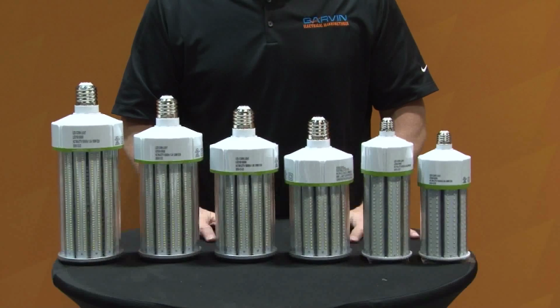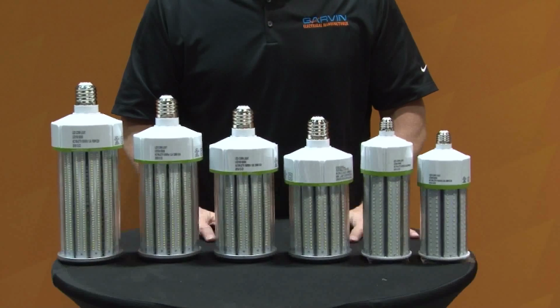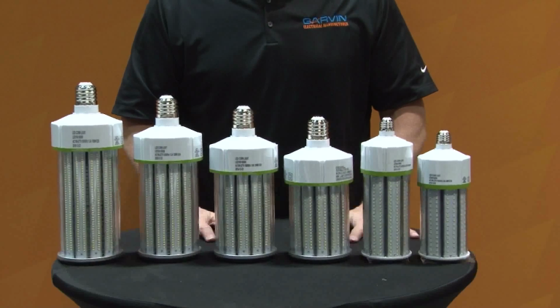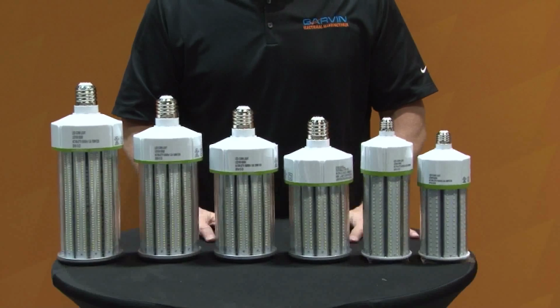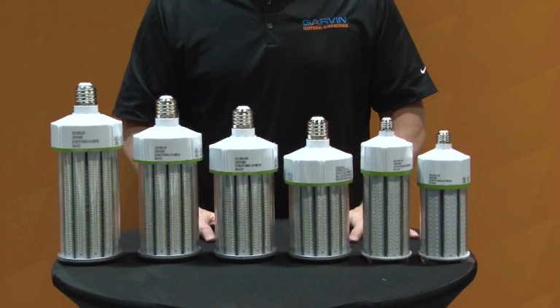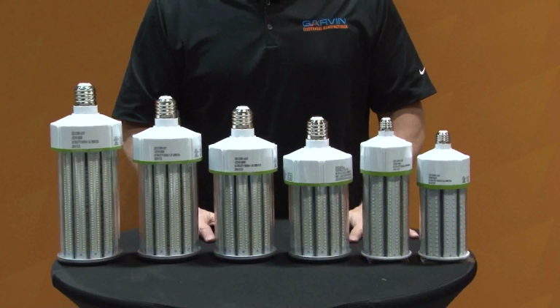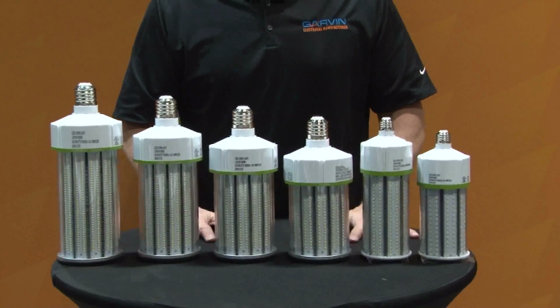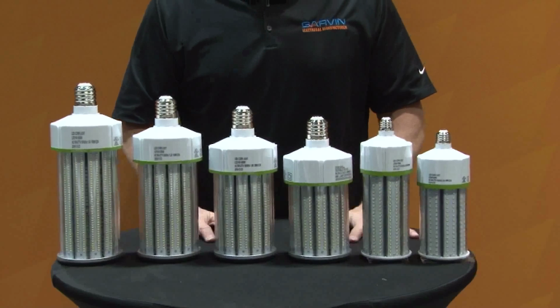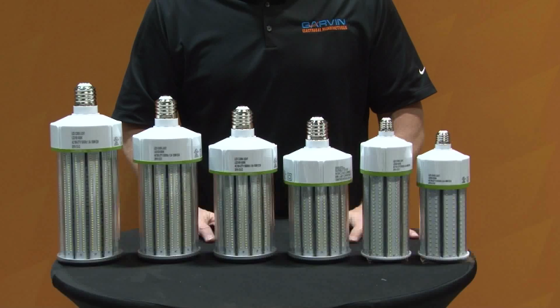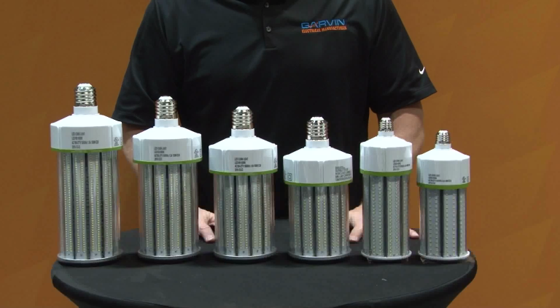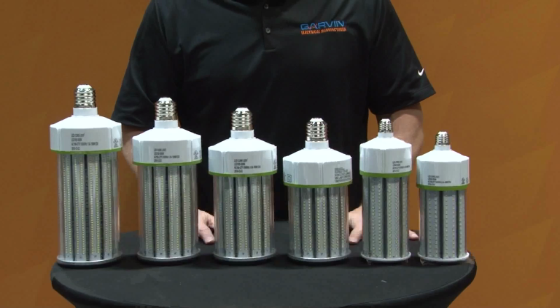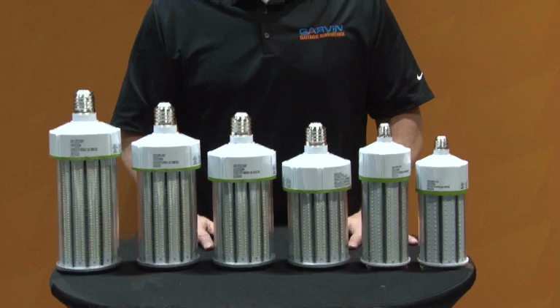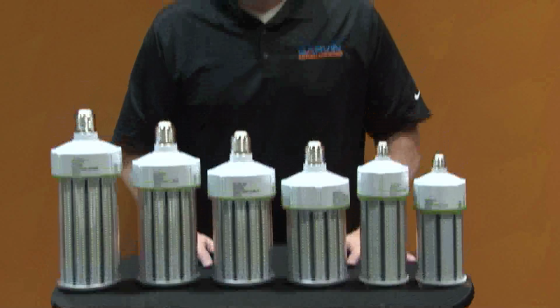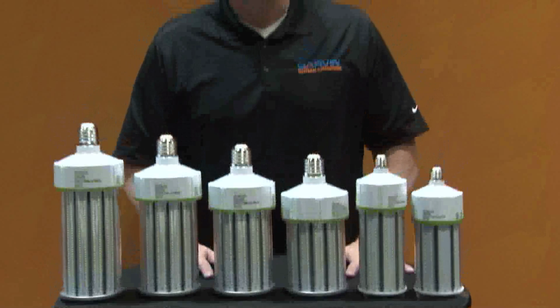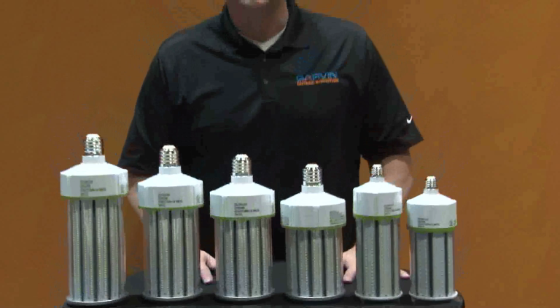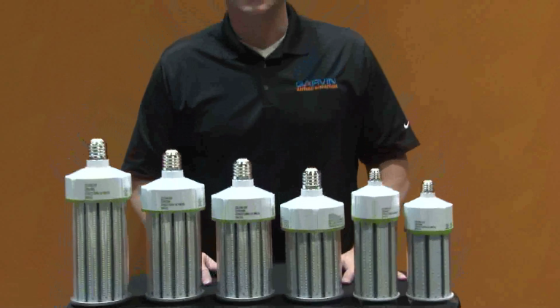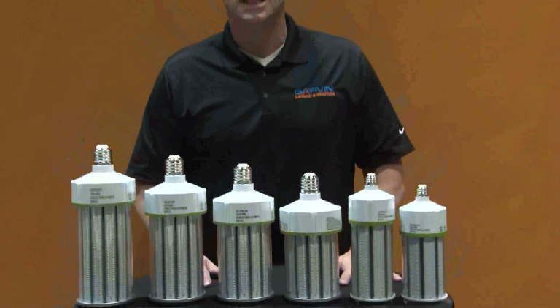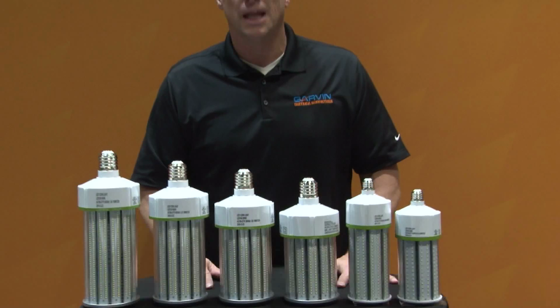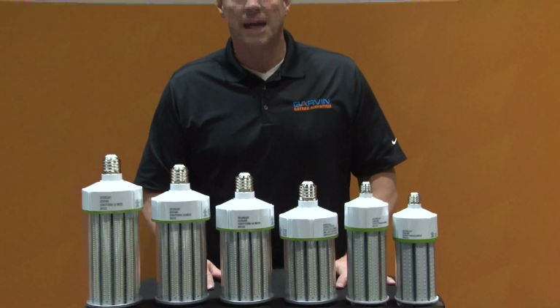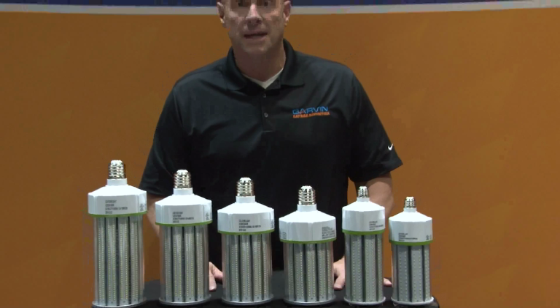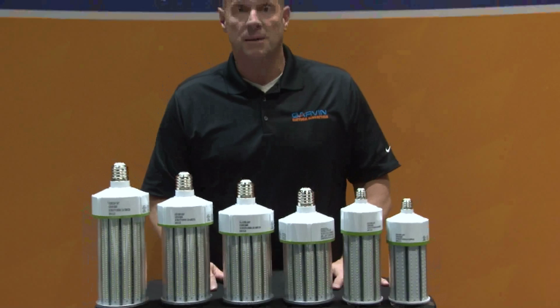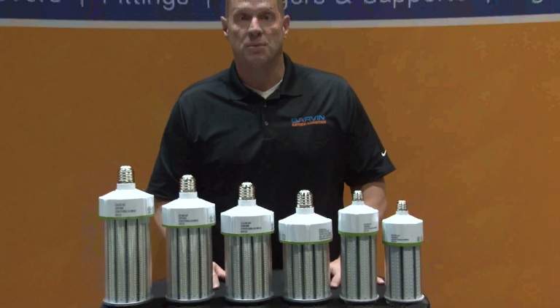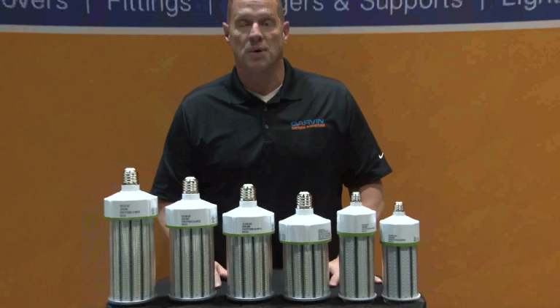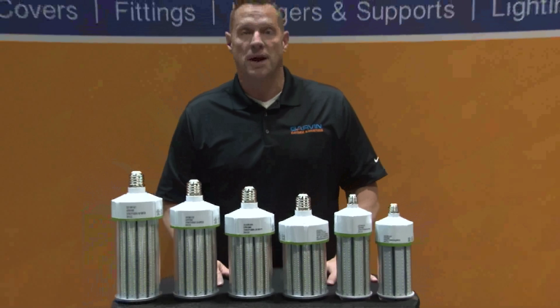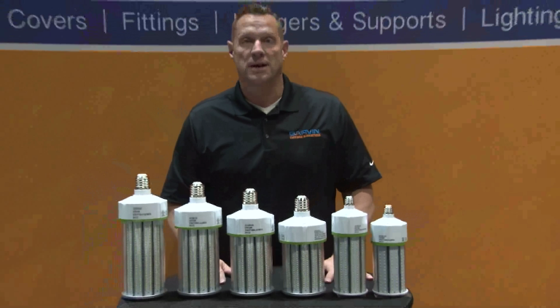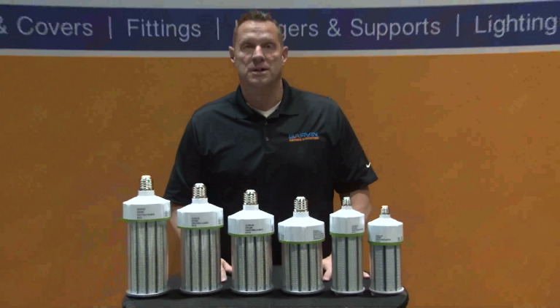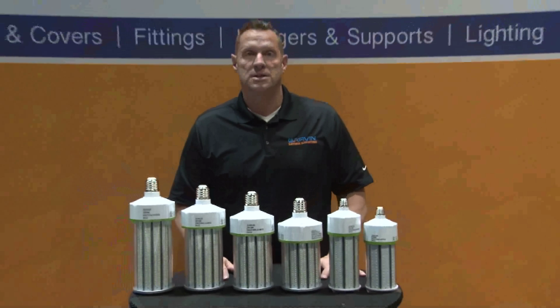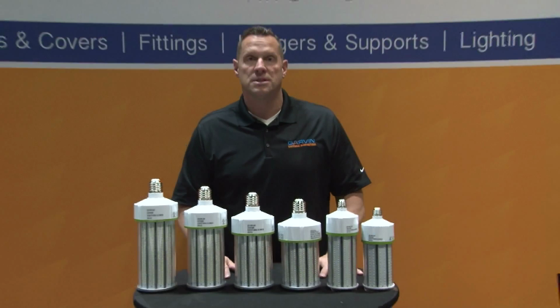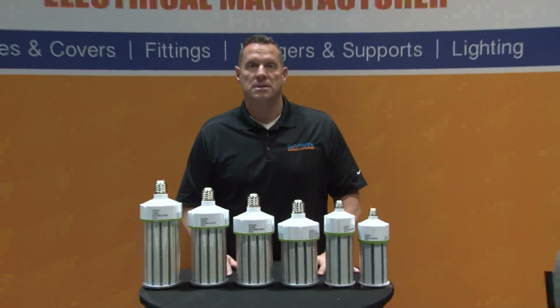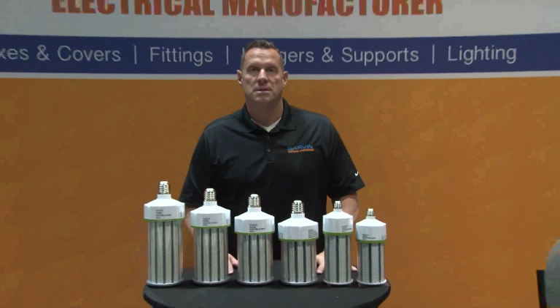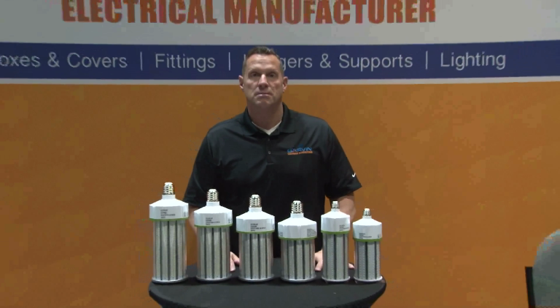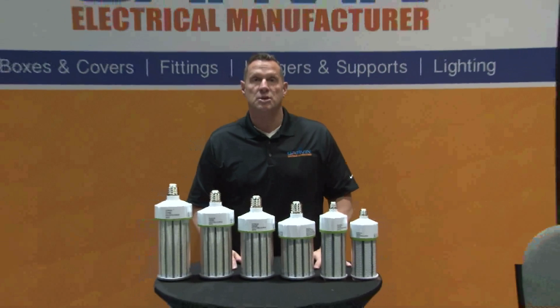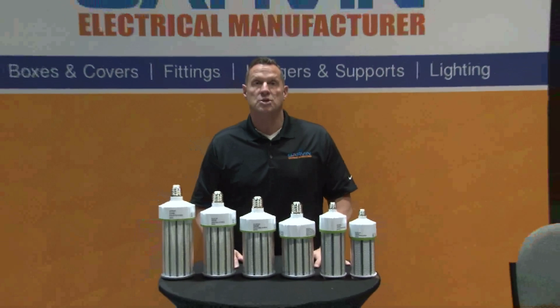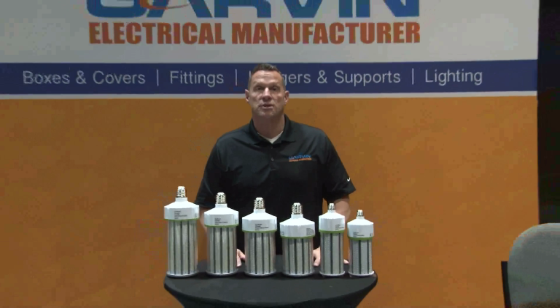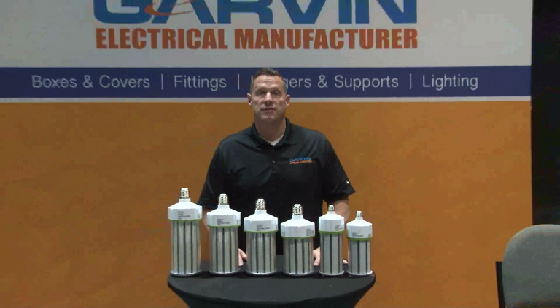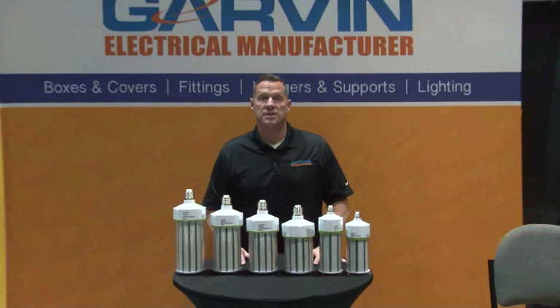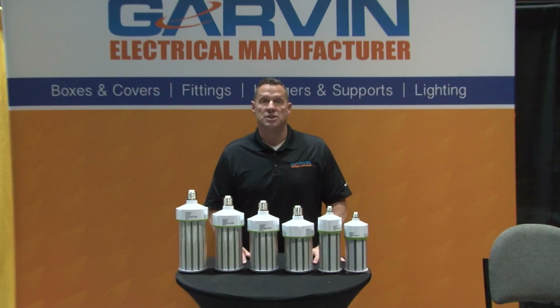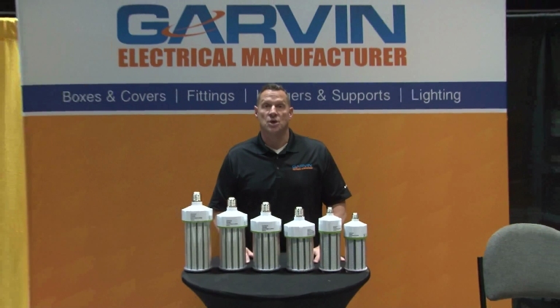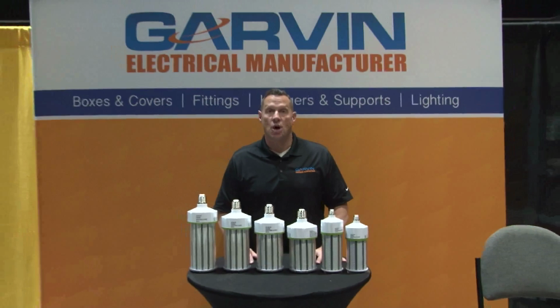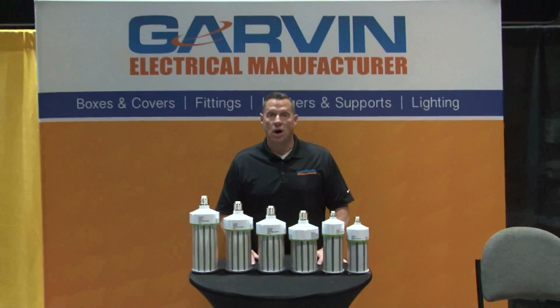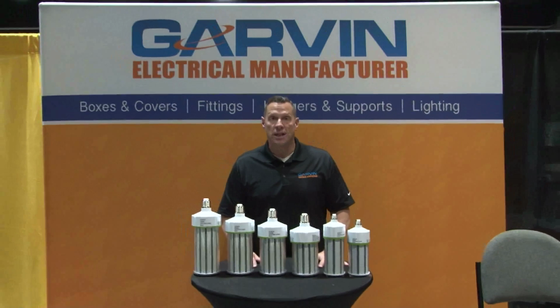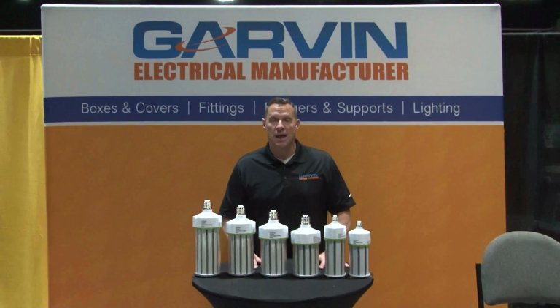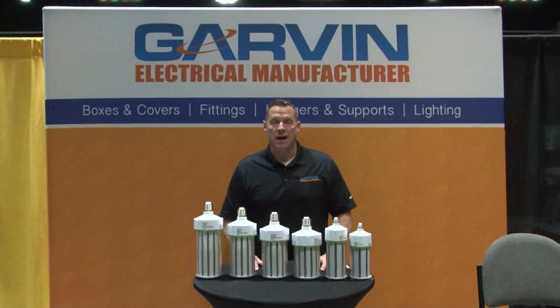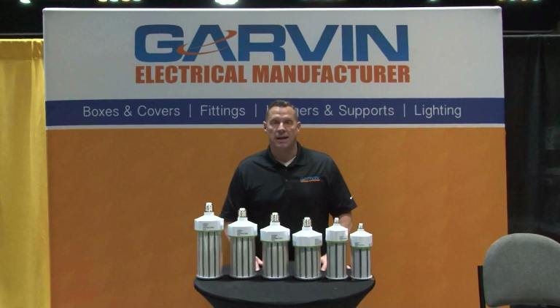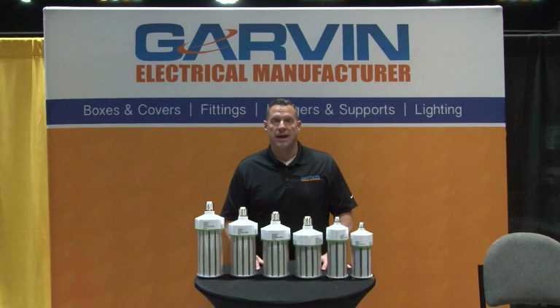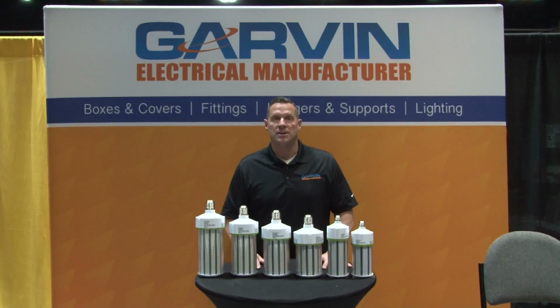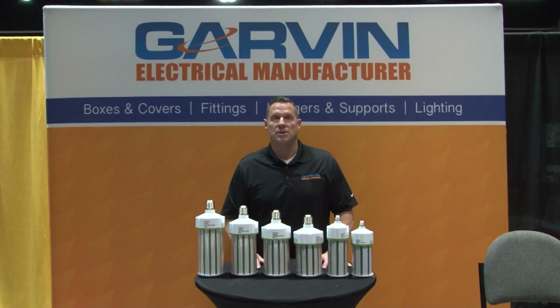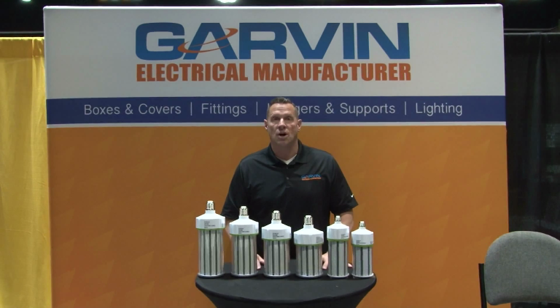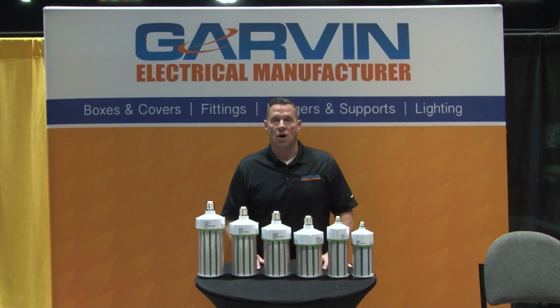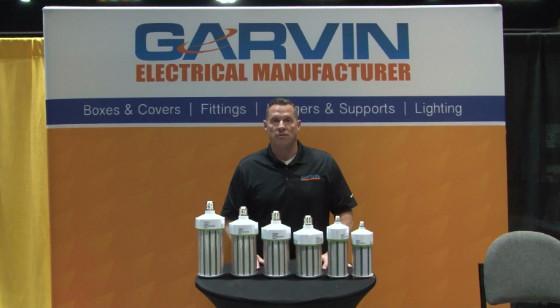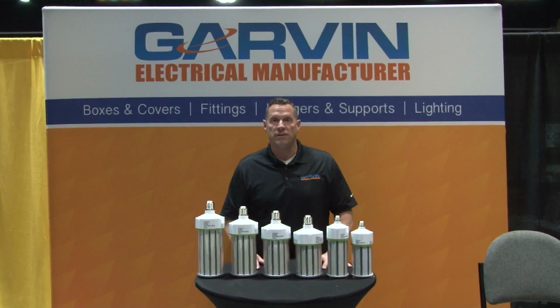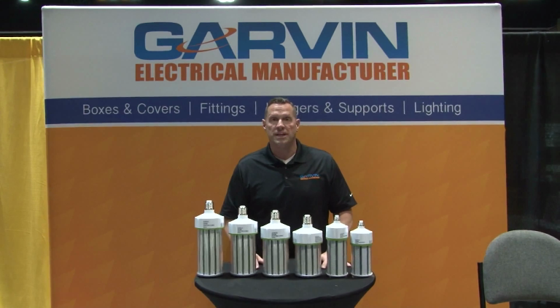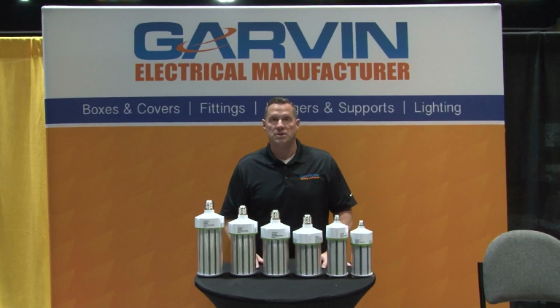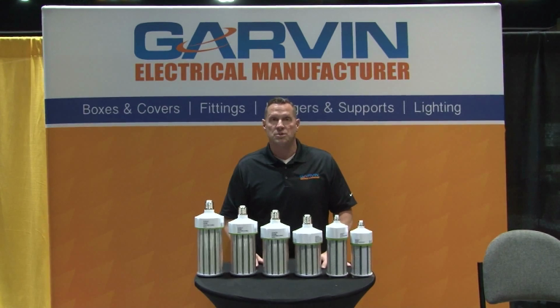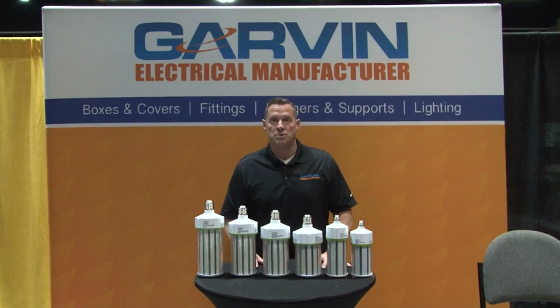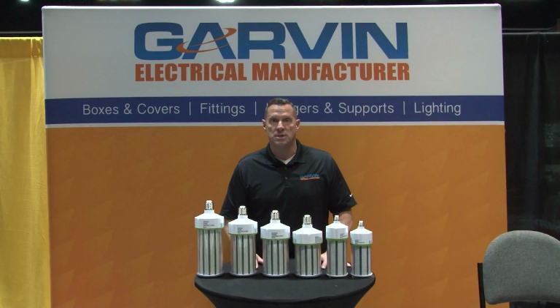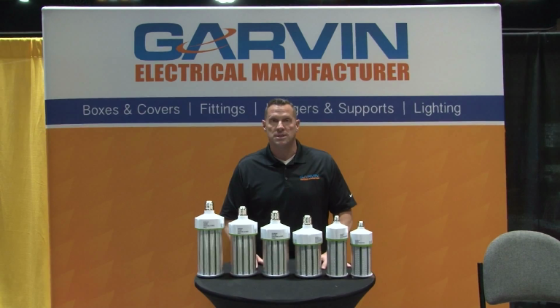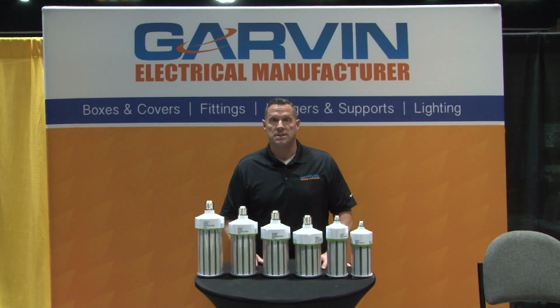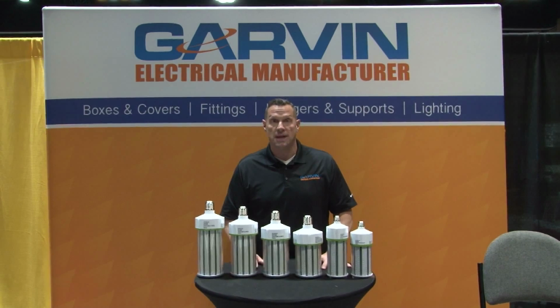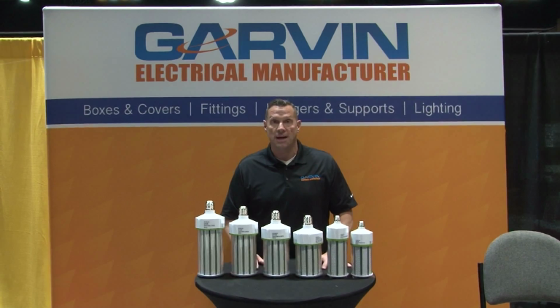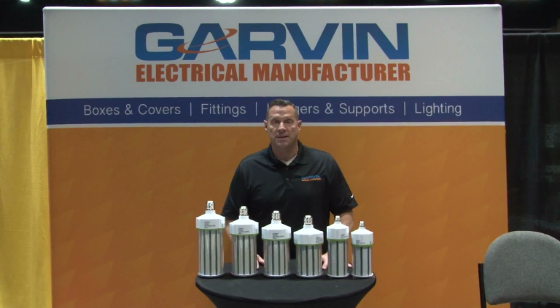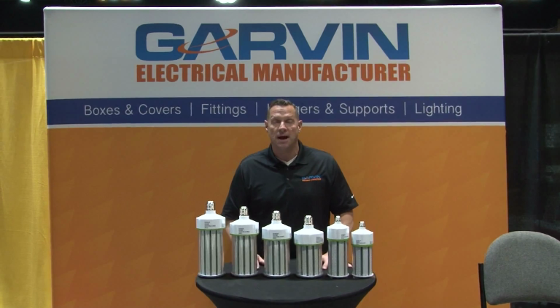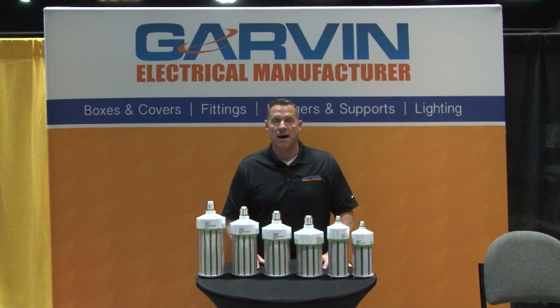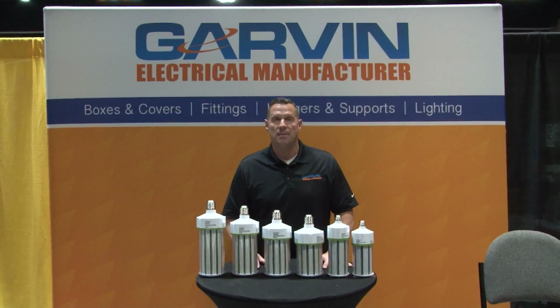For these and other great lighting products, be sure to visit us online at garvinindustries.com.